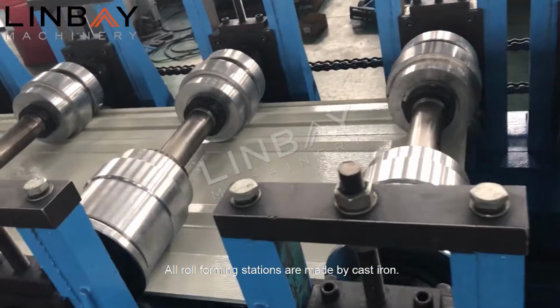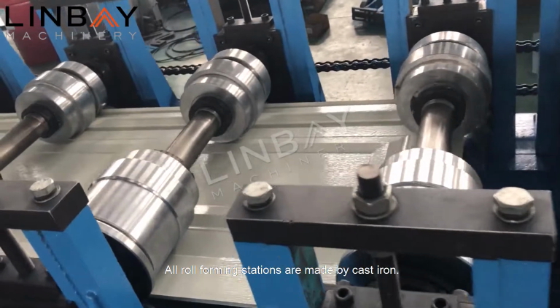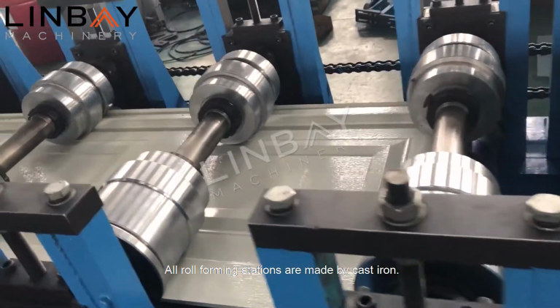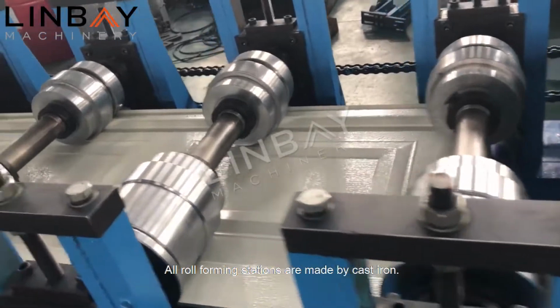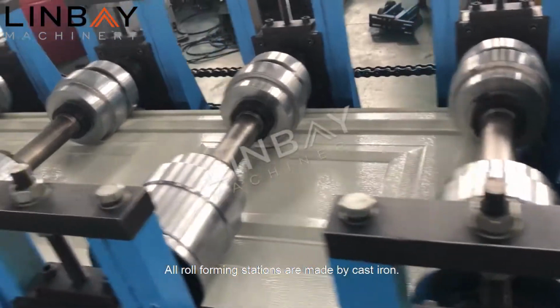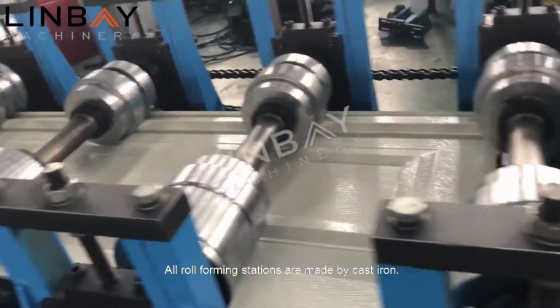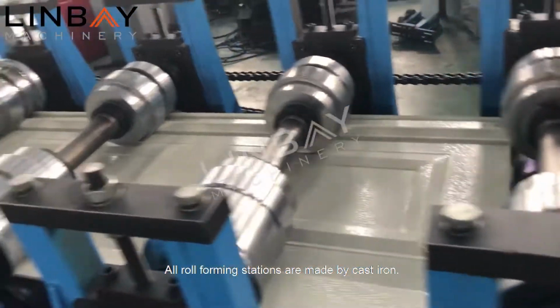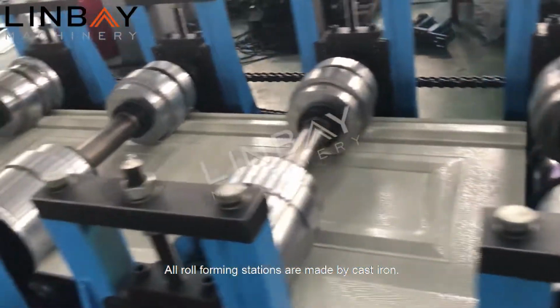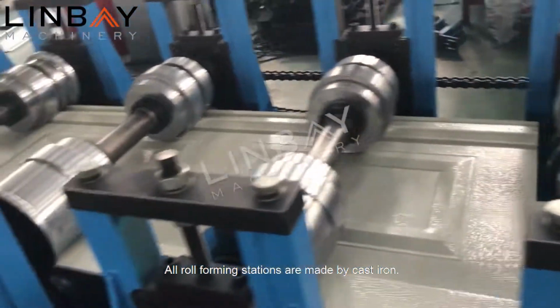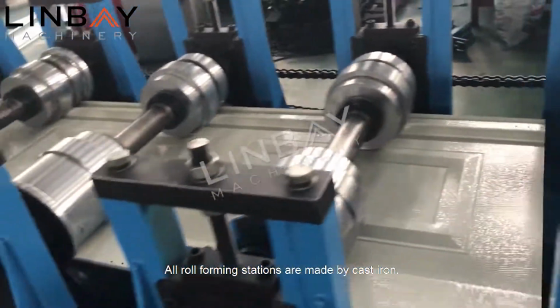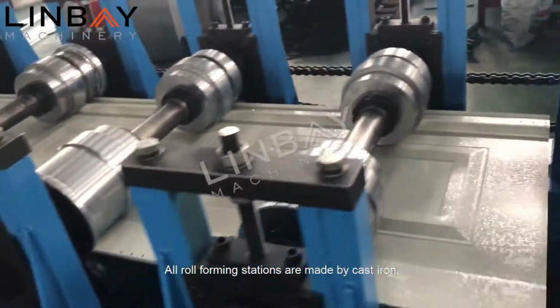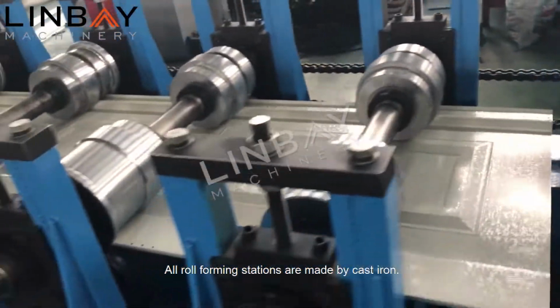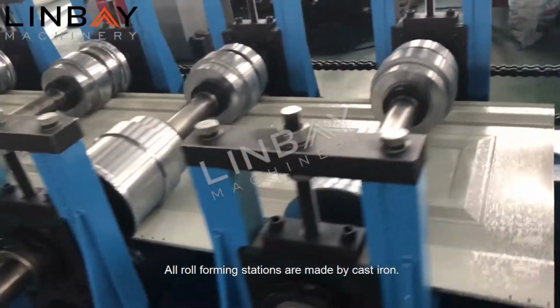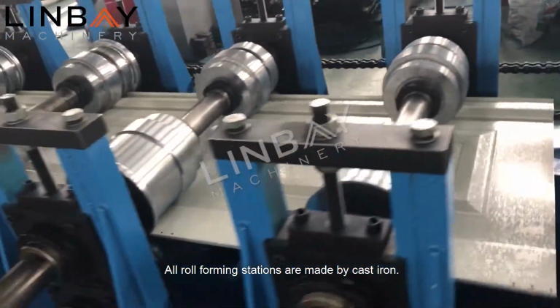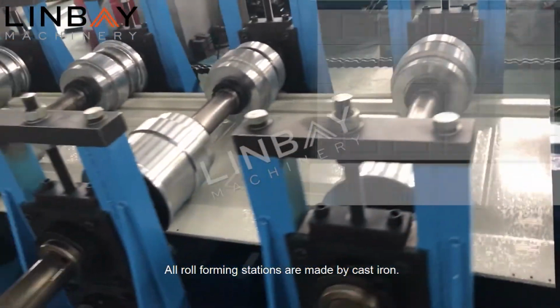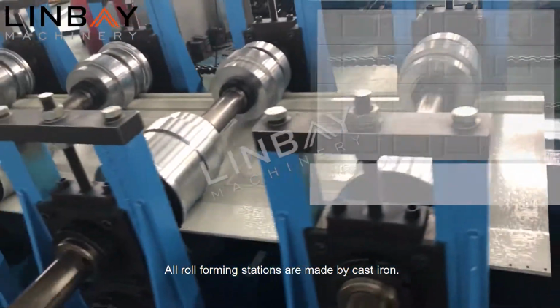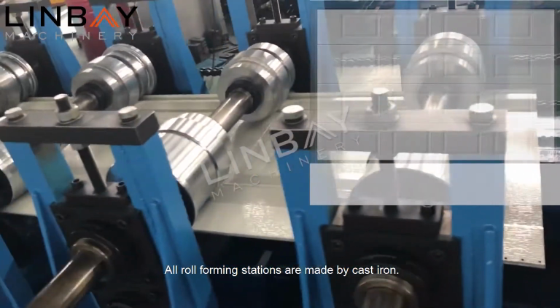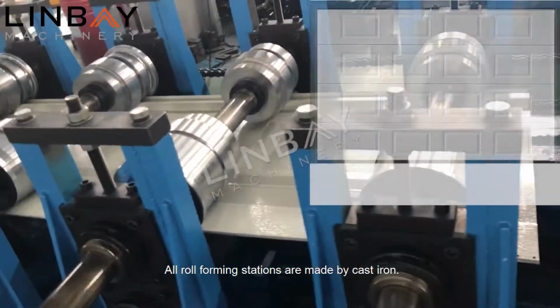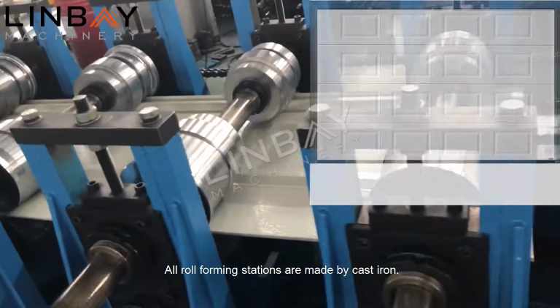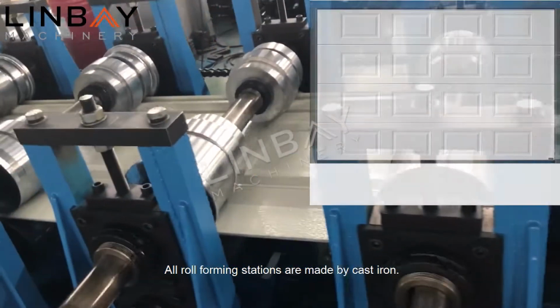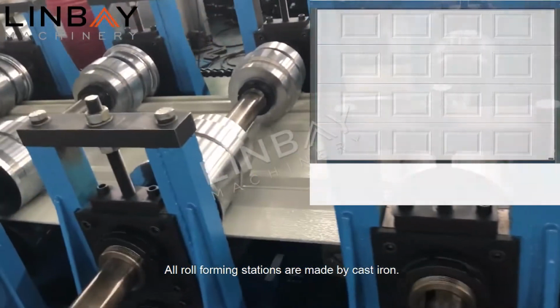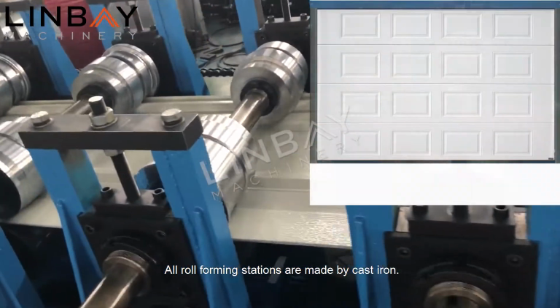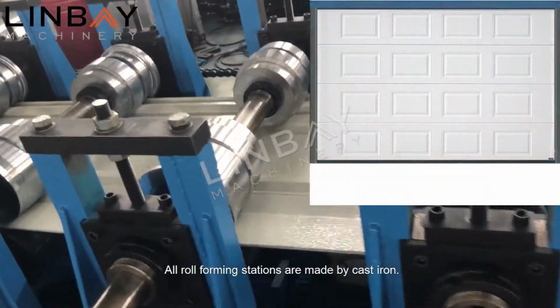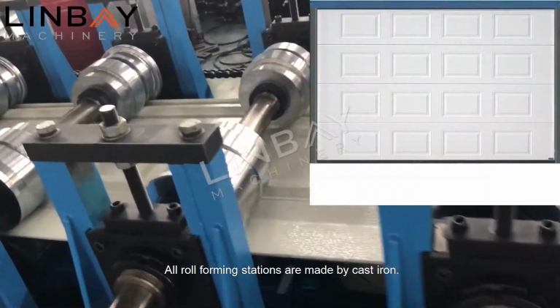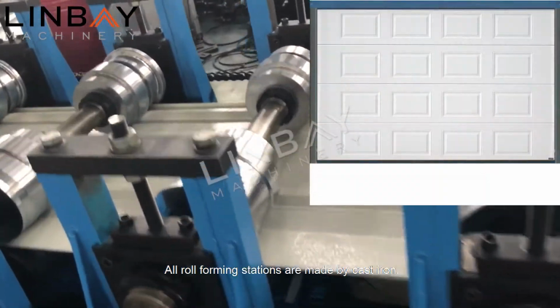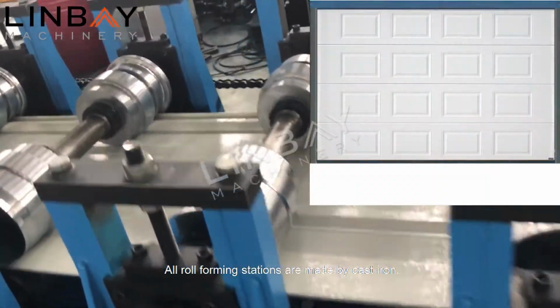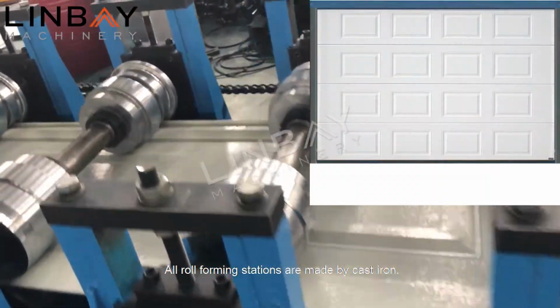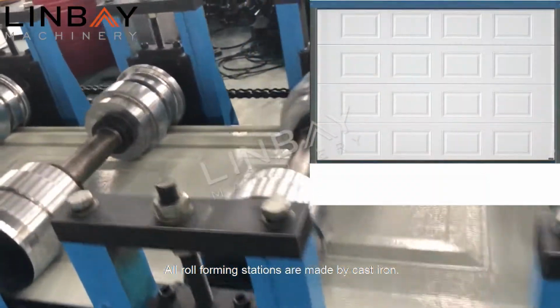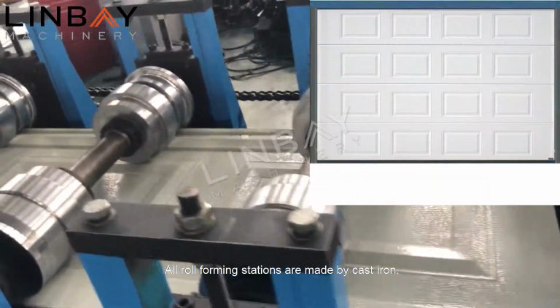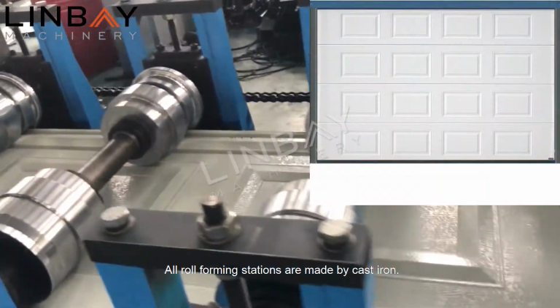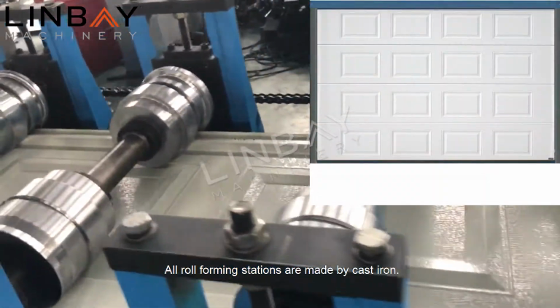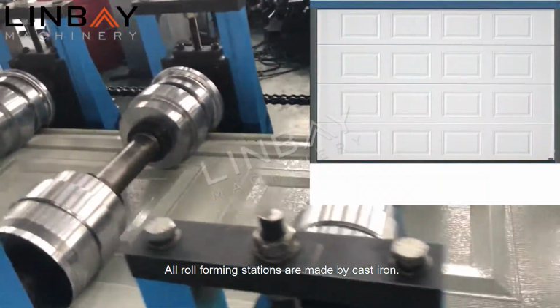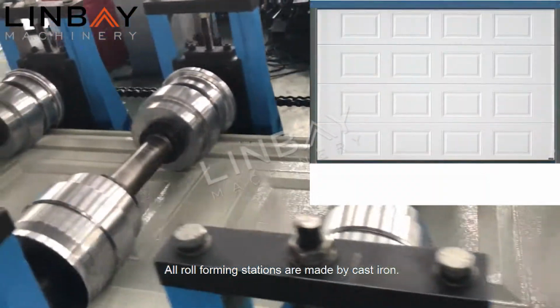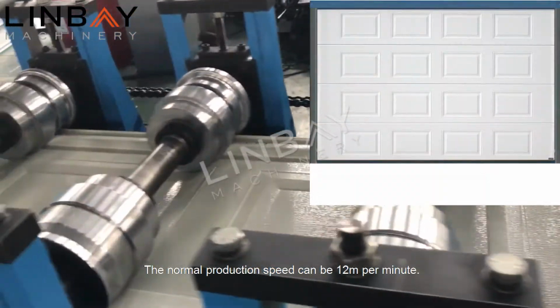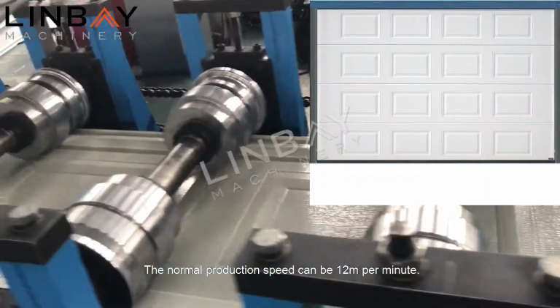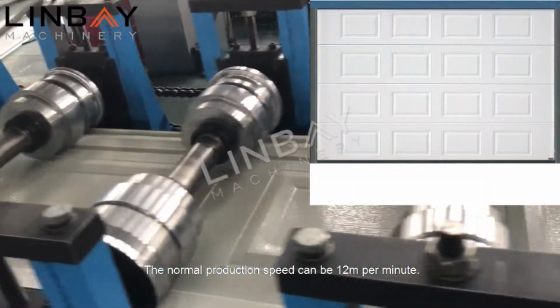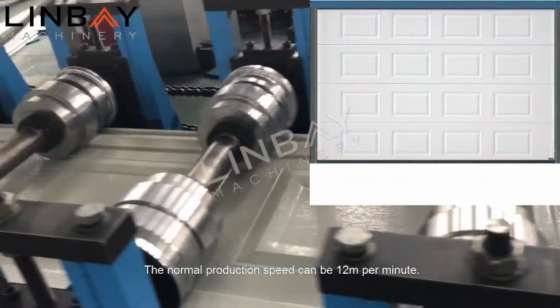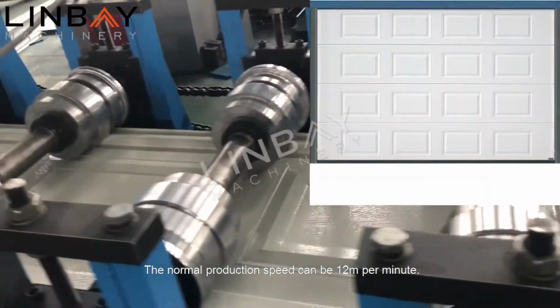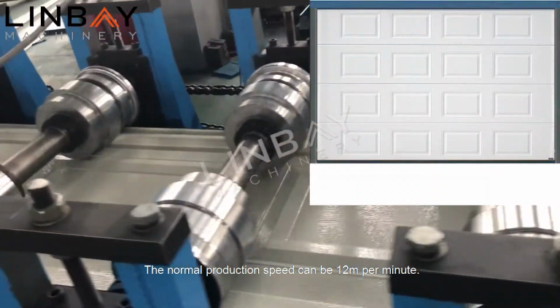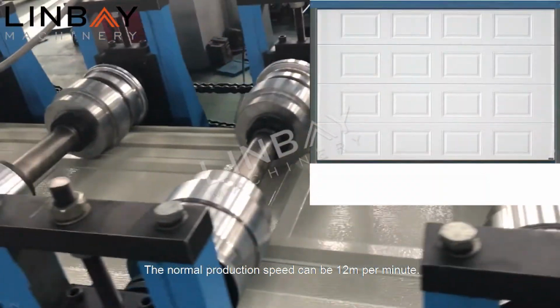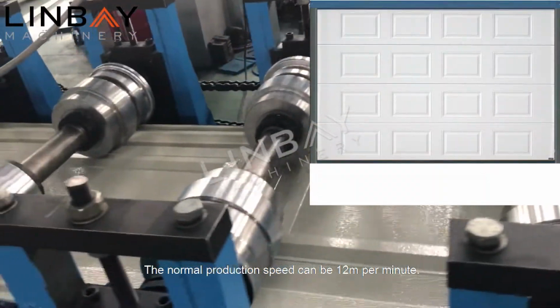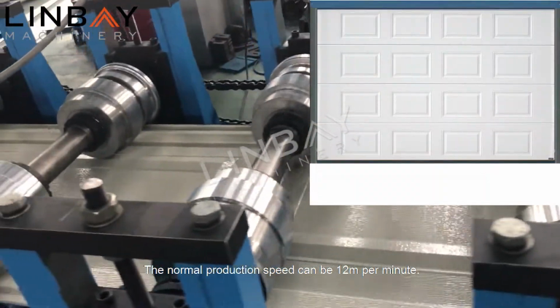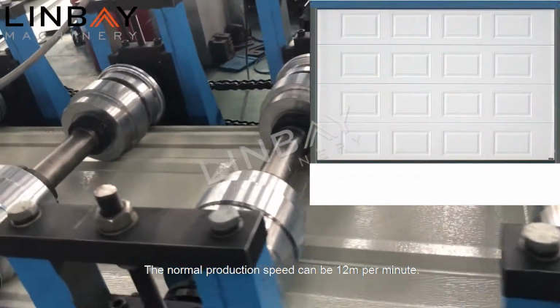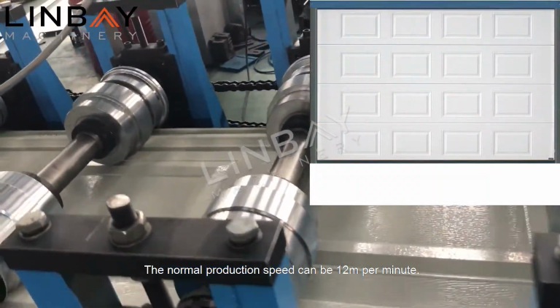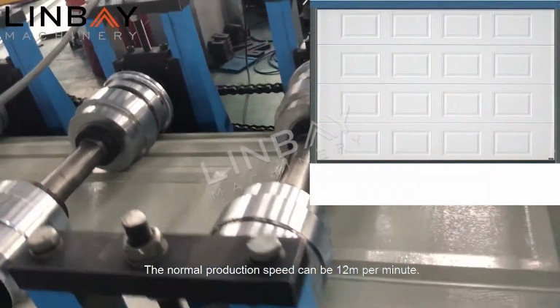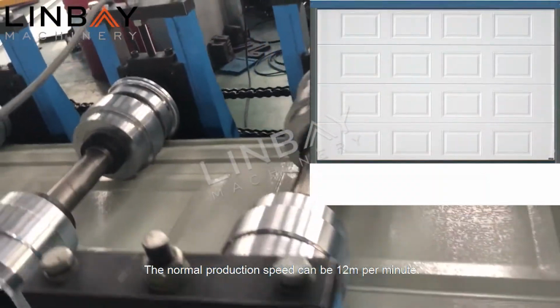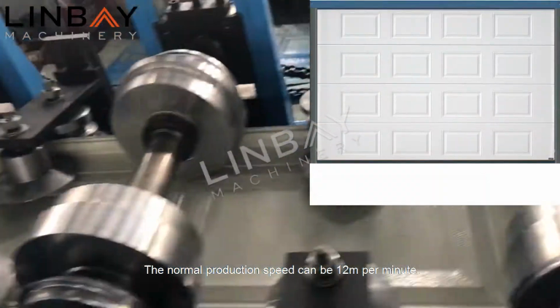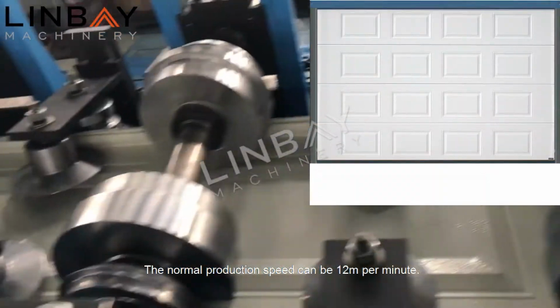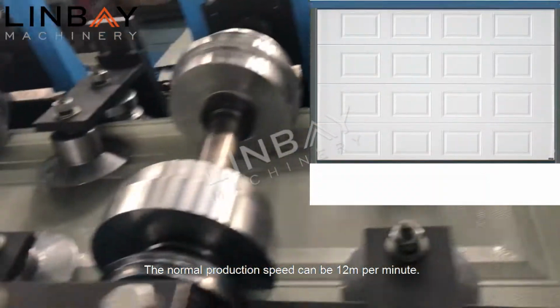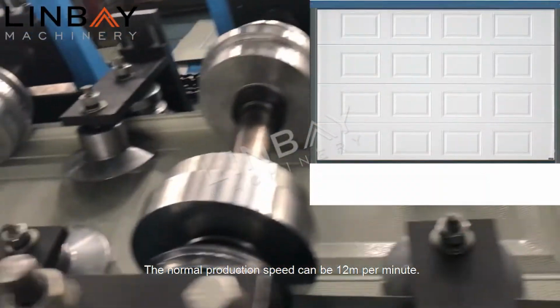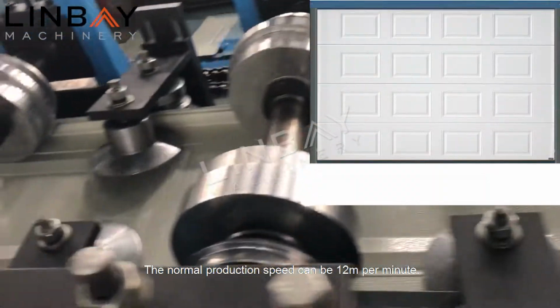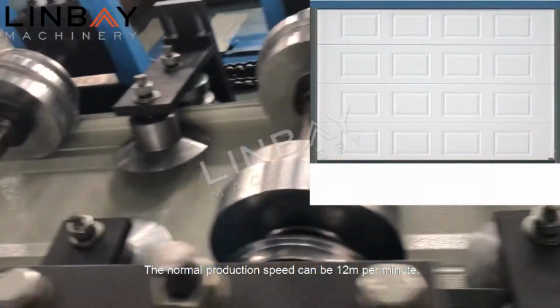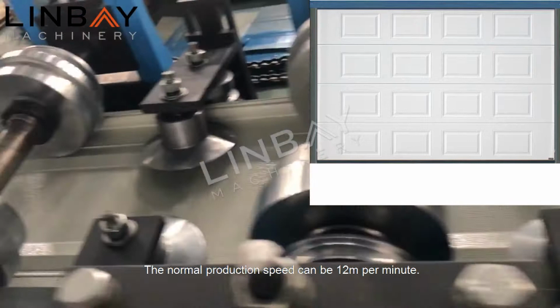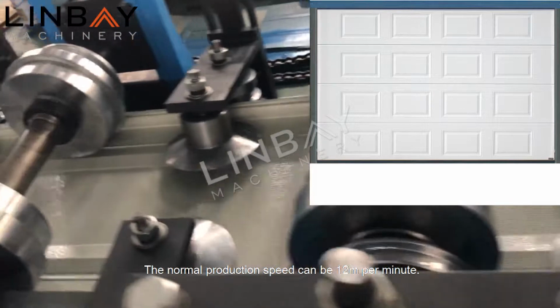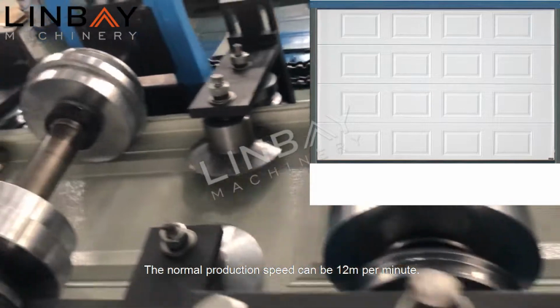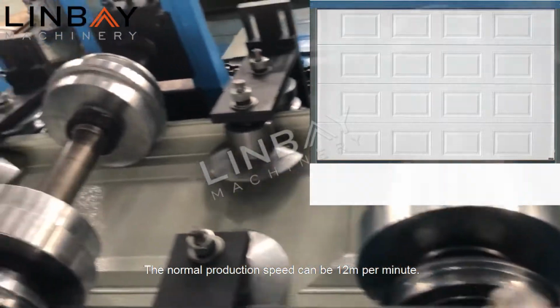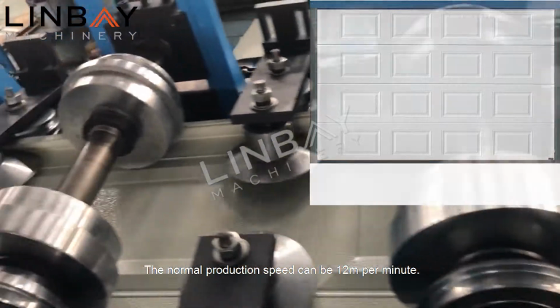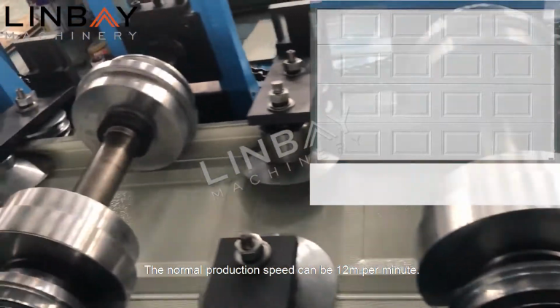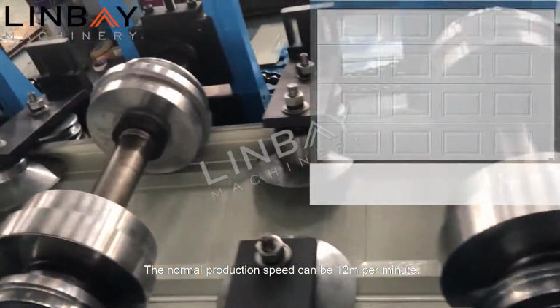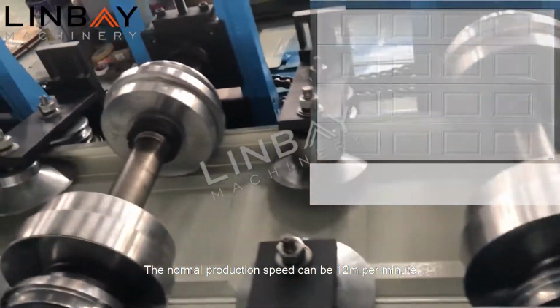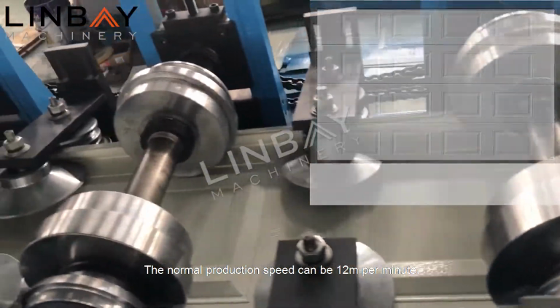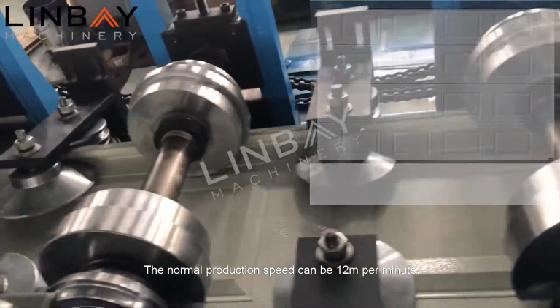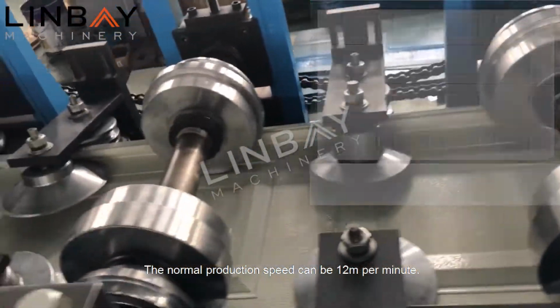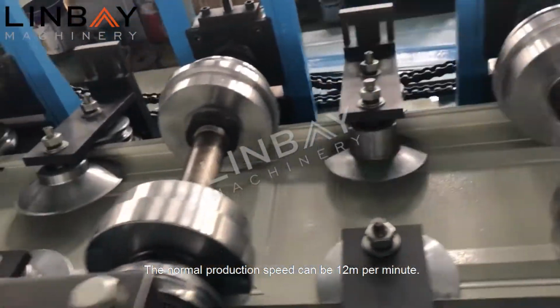All roll forming stations are made by Castire. The normal production speed can be 12 meters per minute.